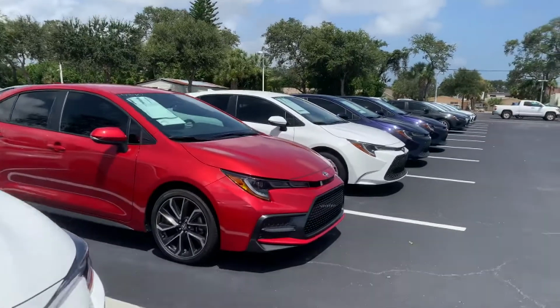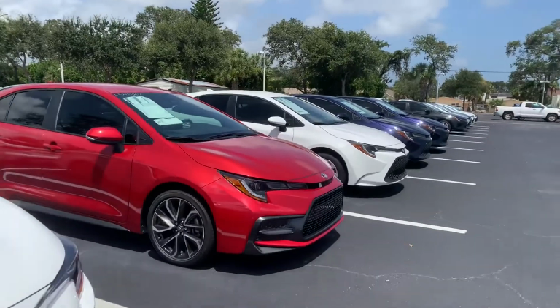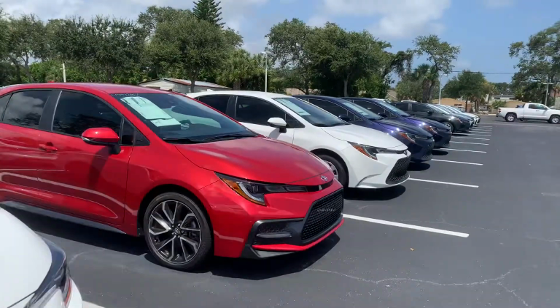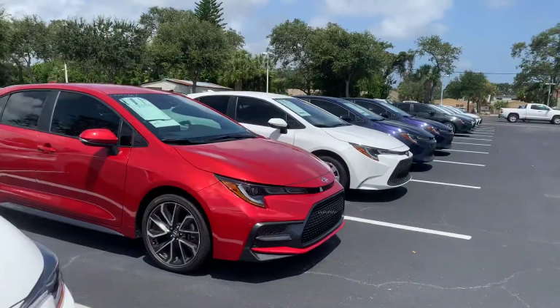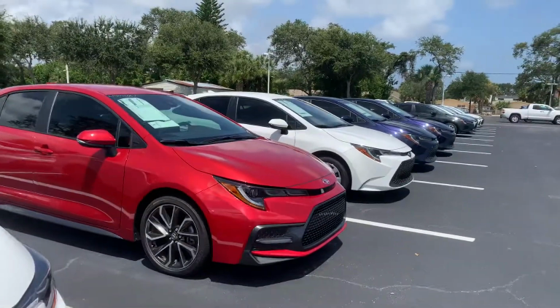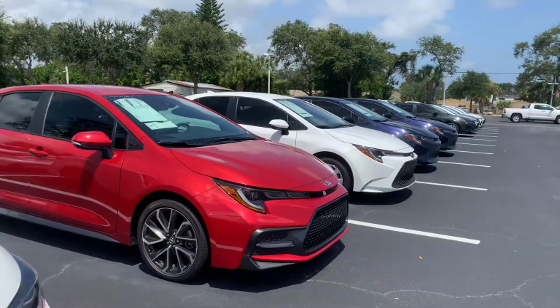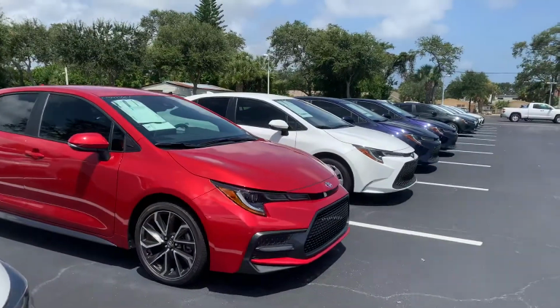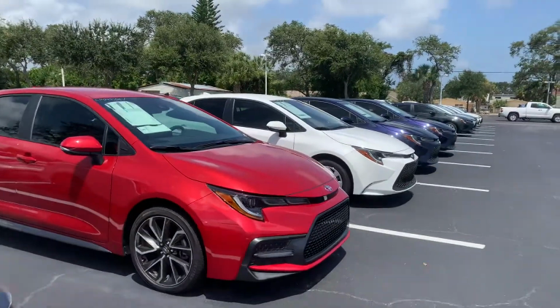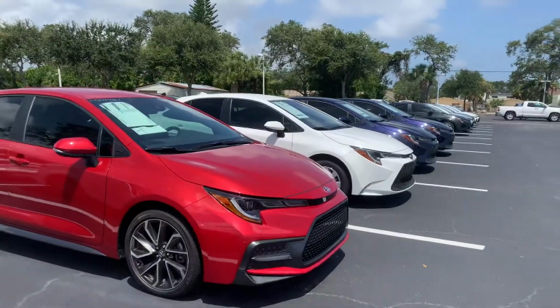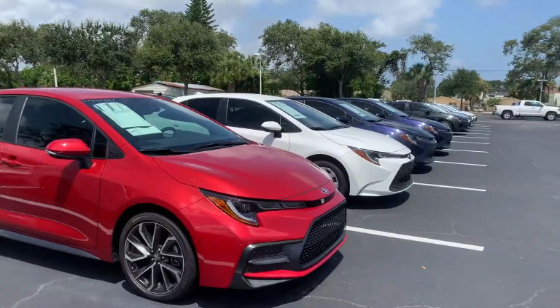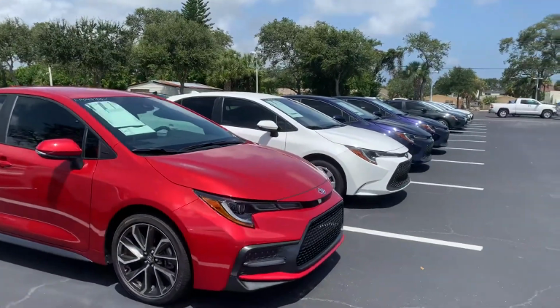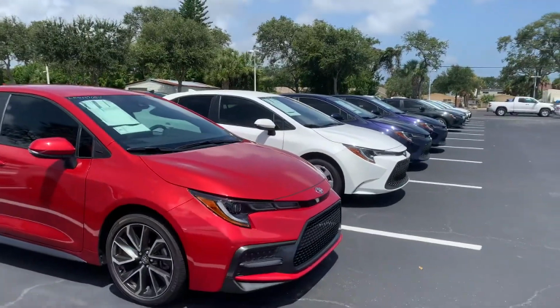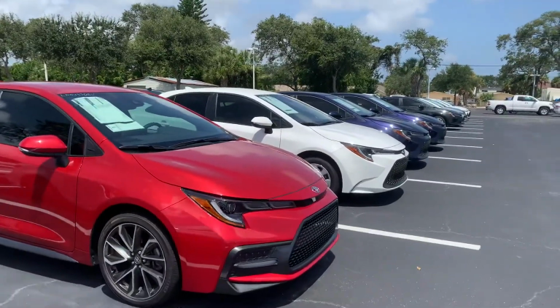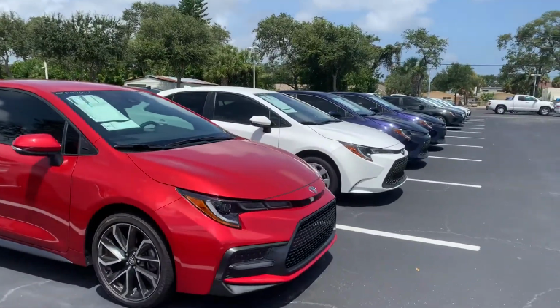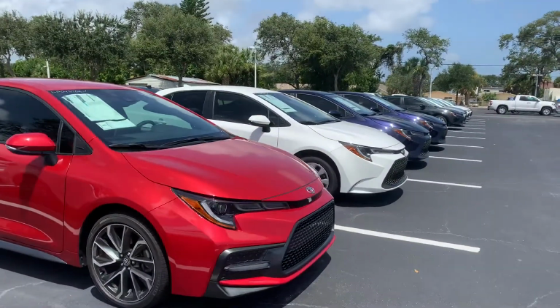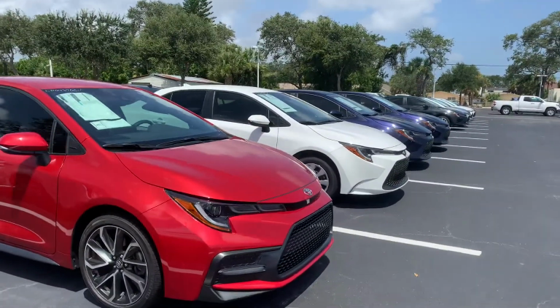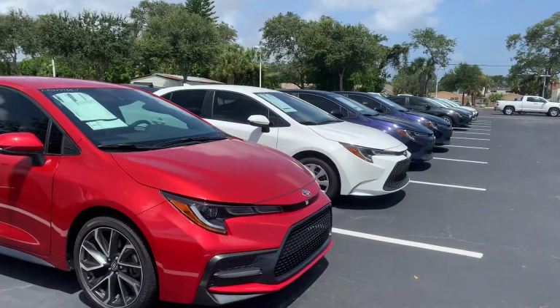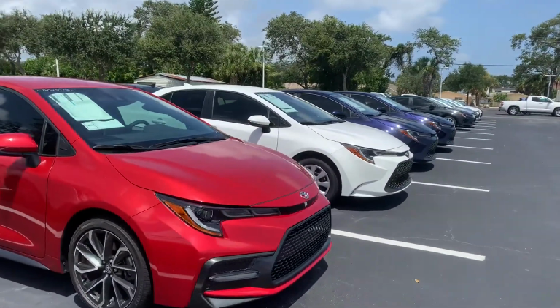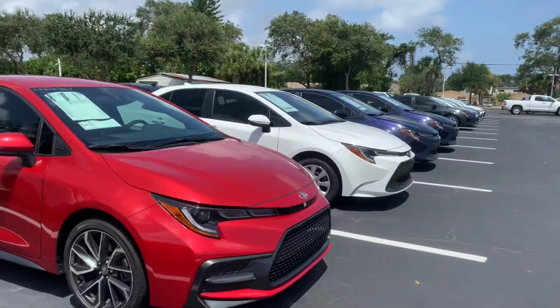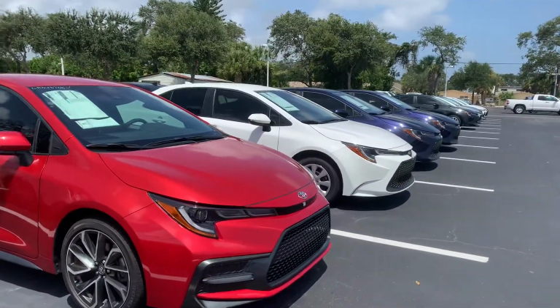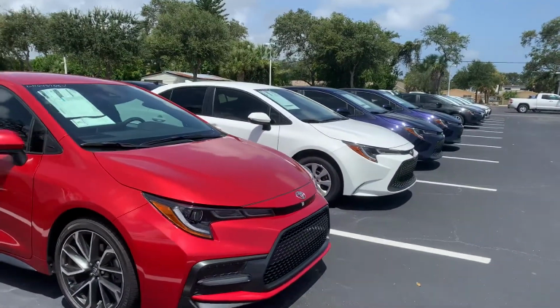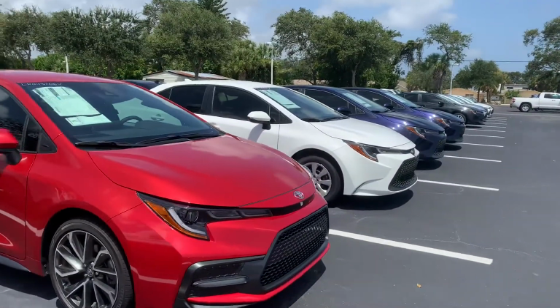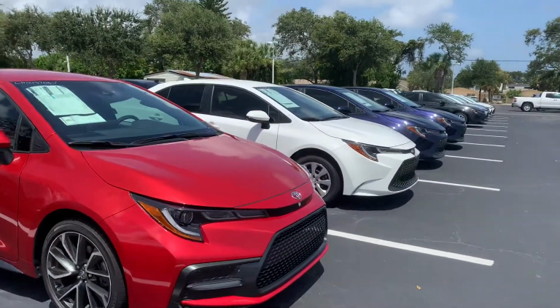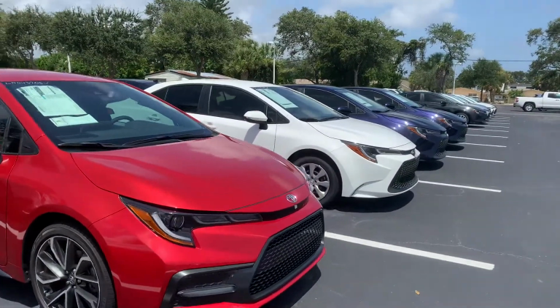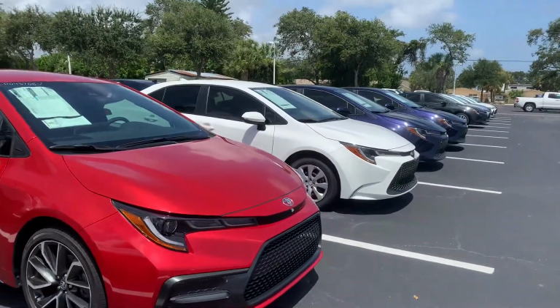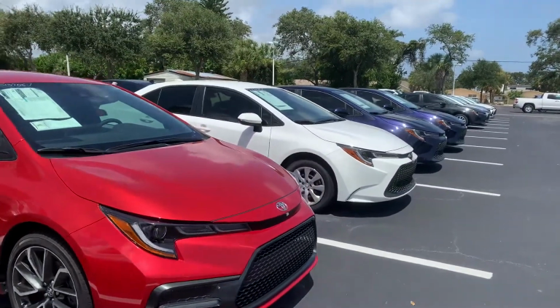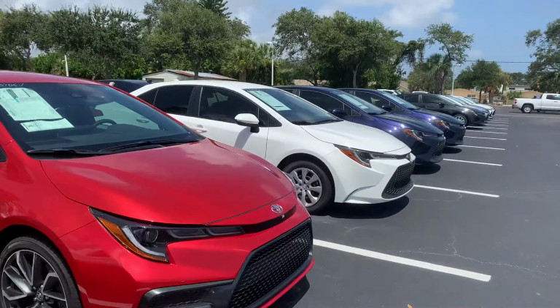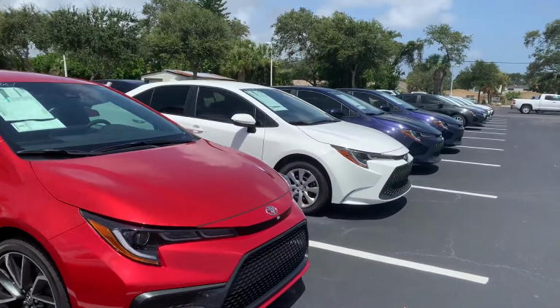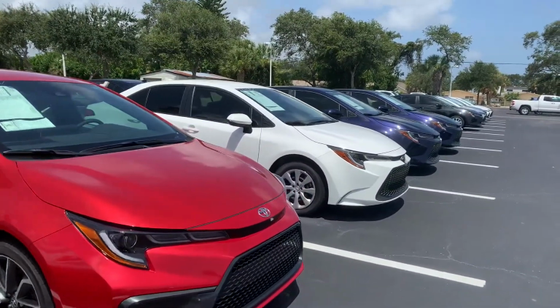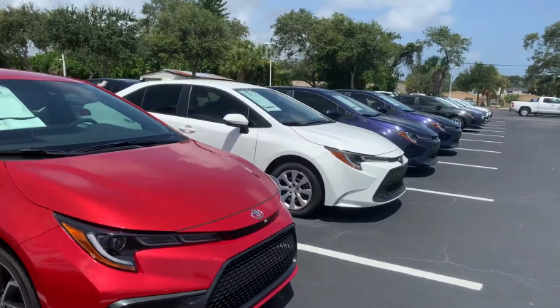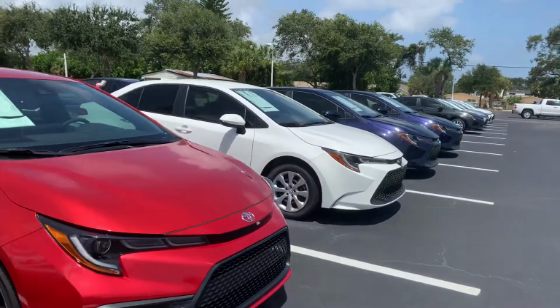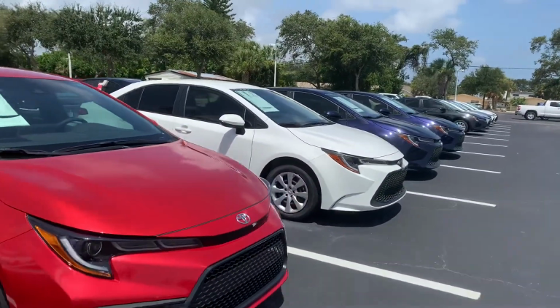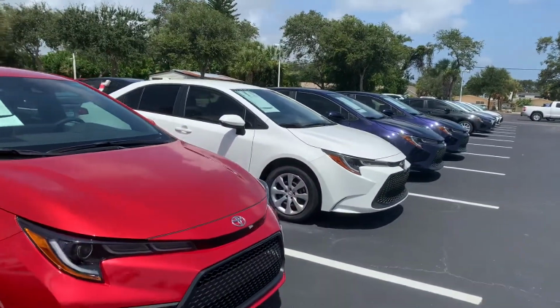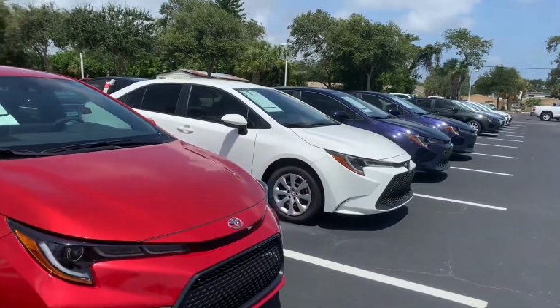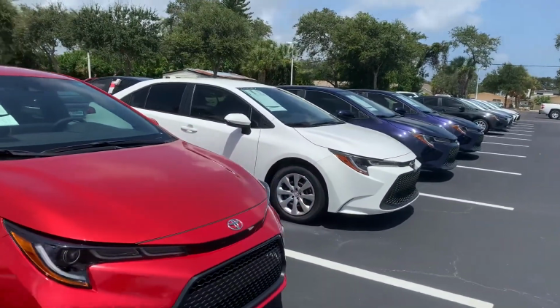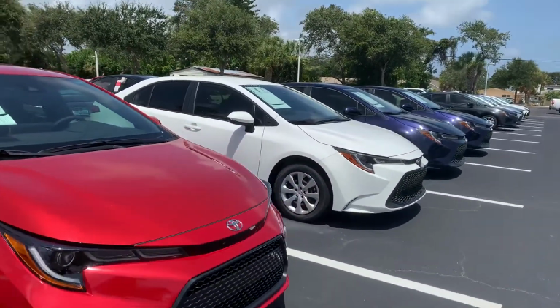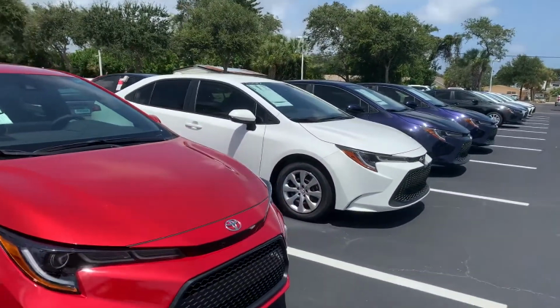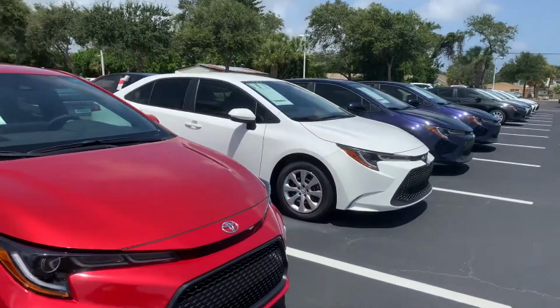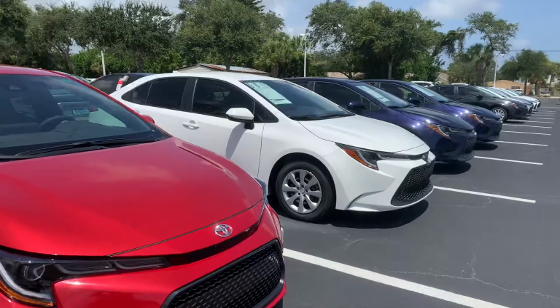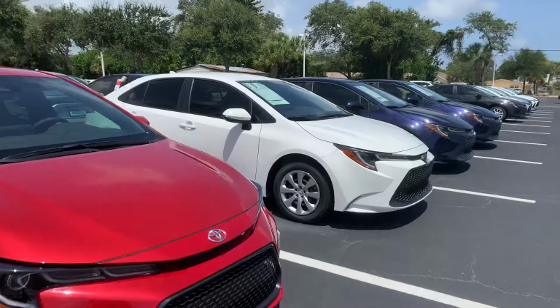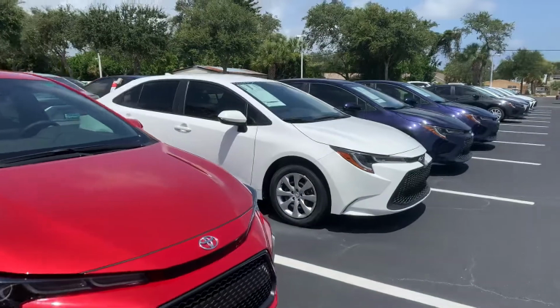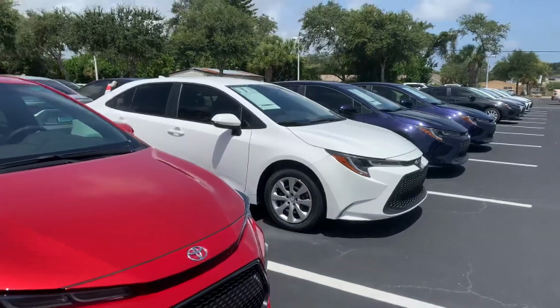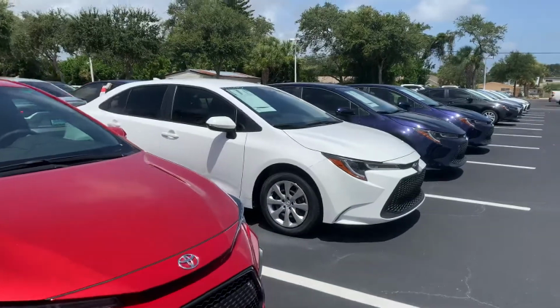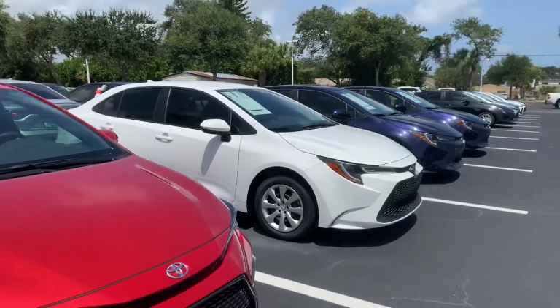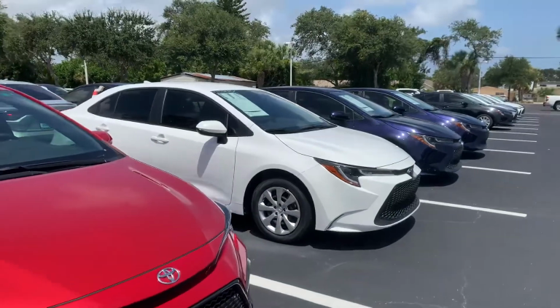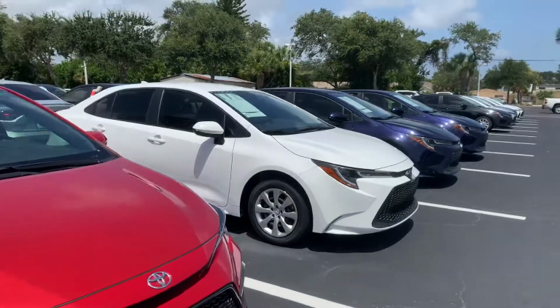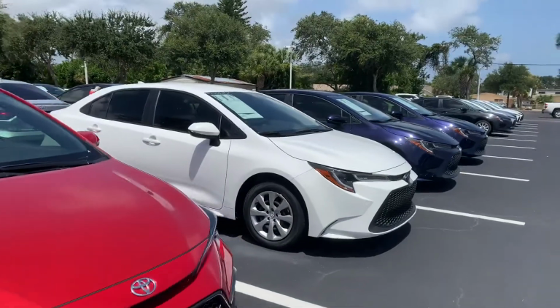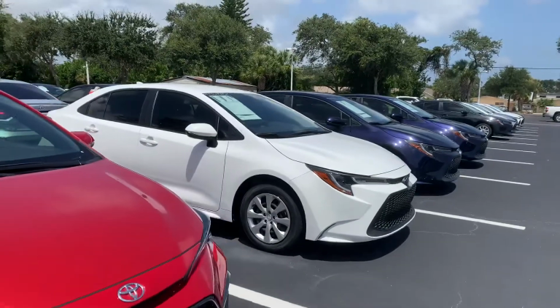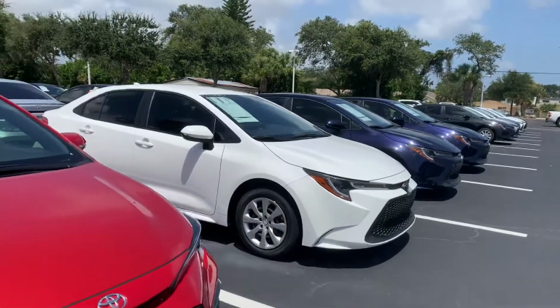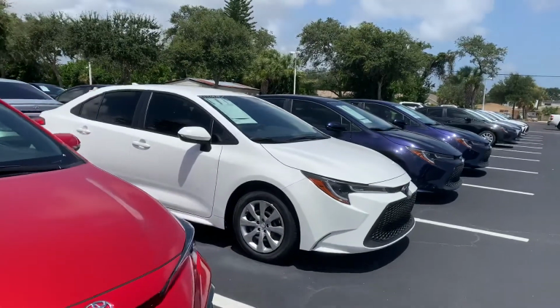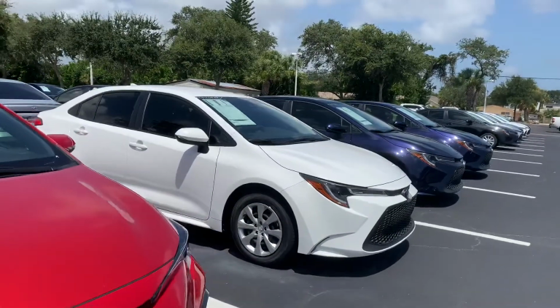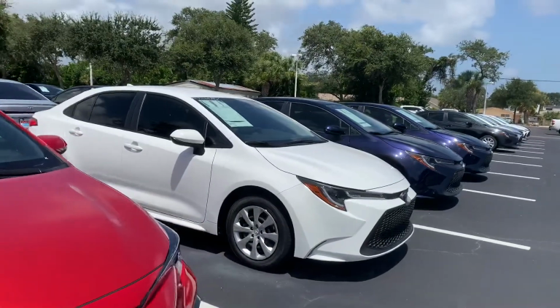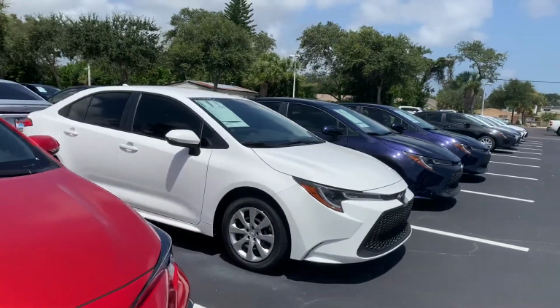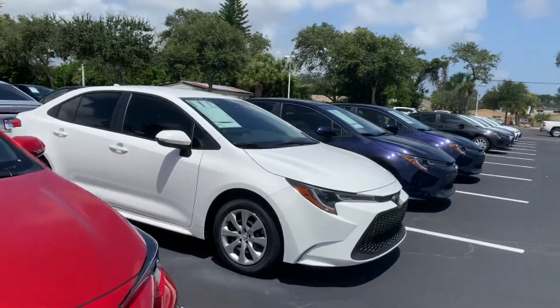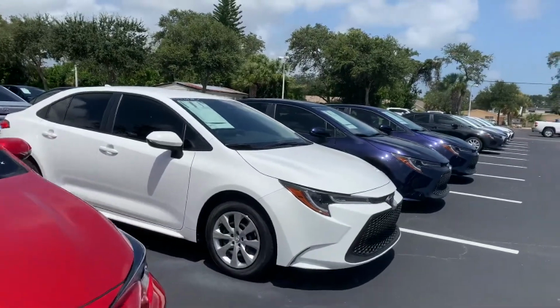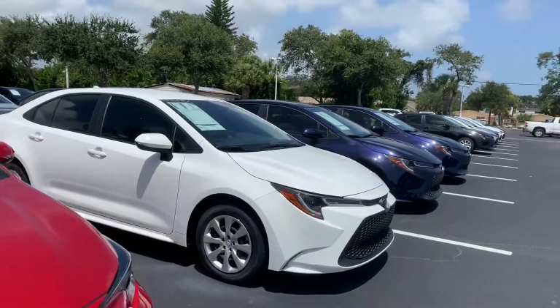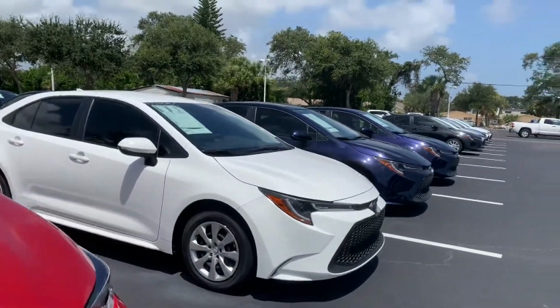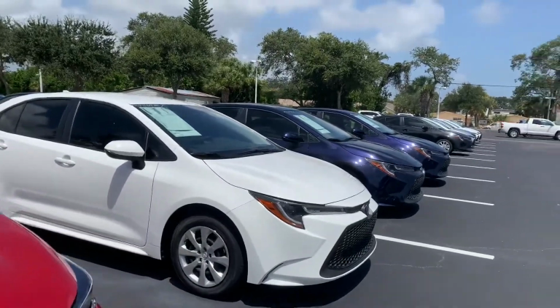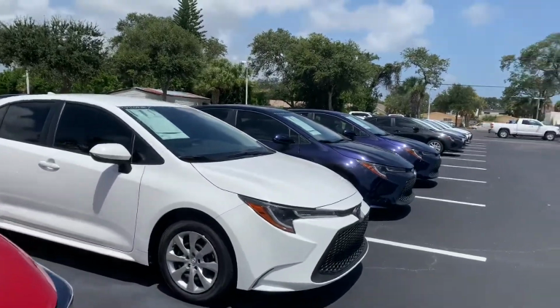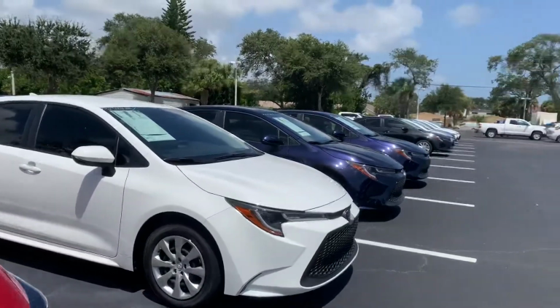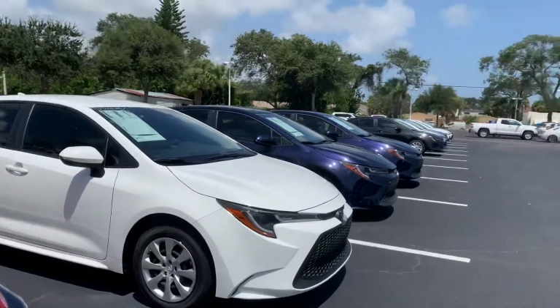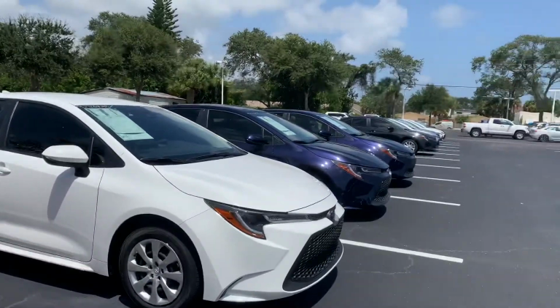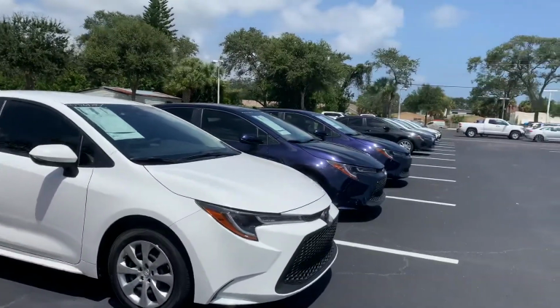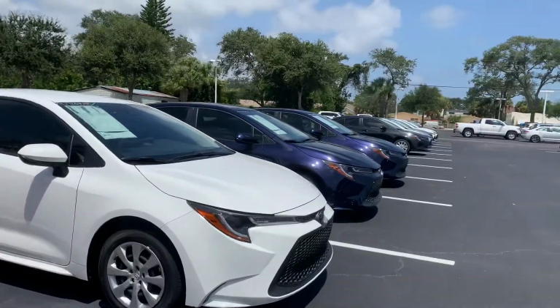Tons of models and tons of colors to choose from. Both hybrids and non-hybrids are available, so come on by, pick whichever one you like, and we can take it for a test drive.